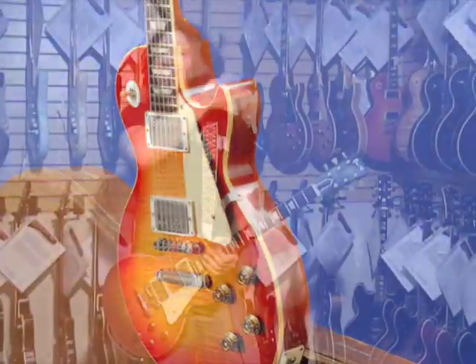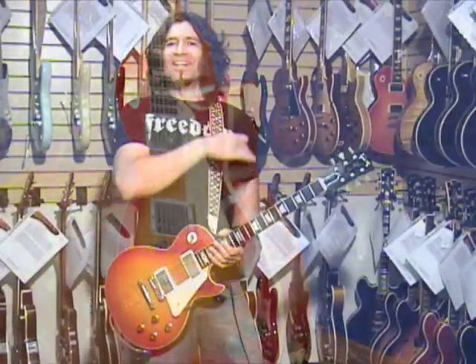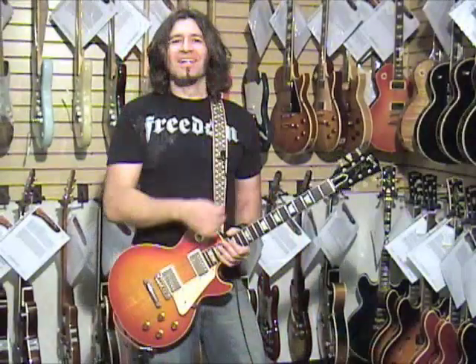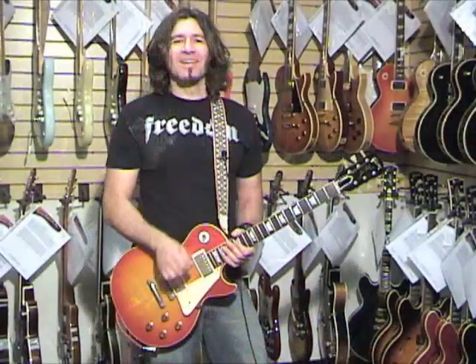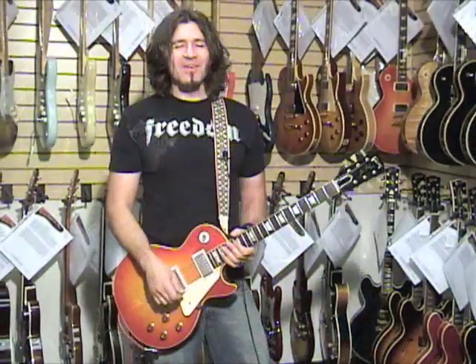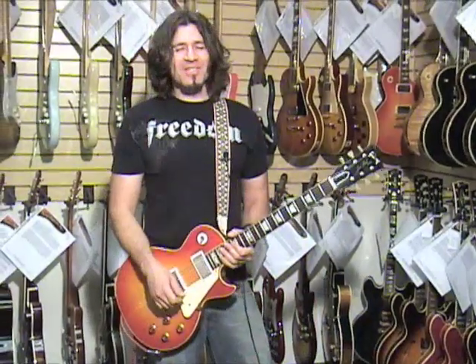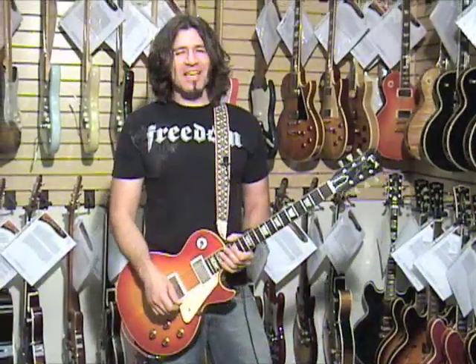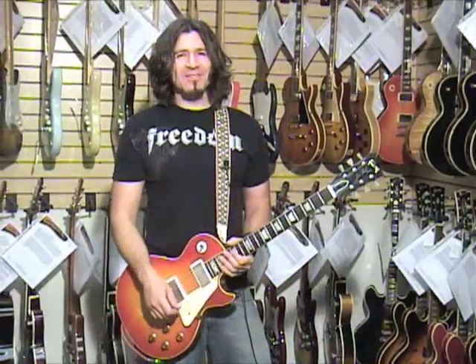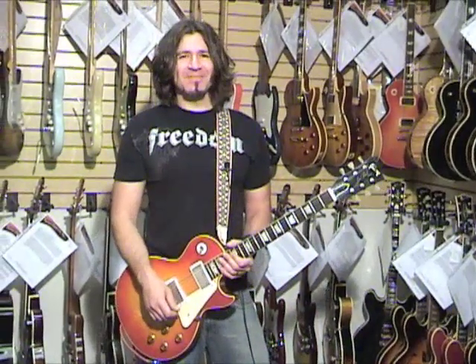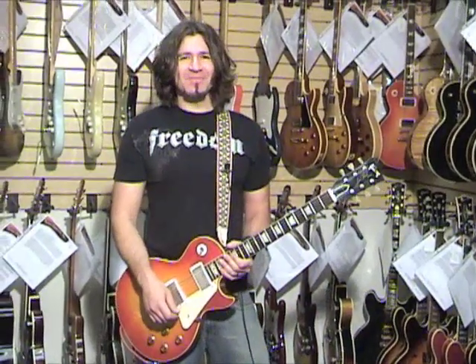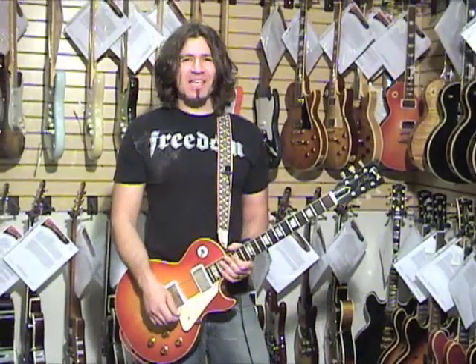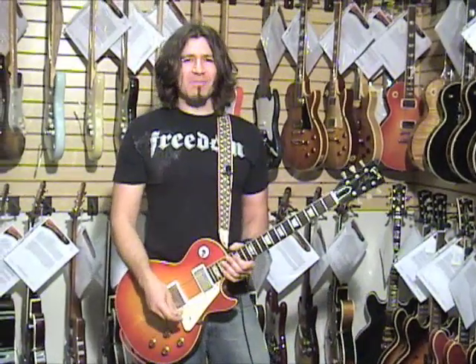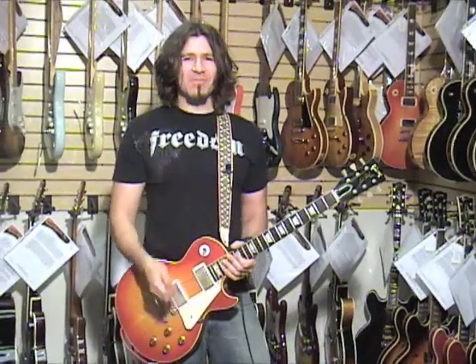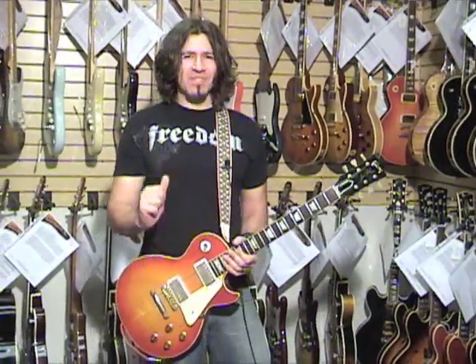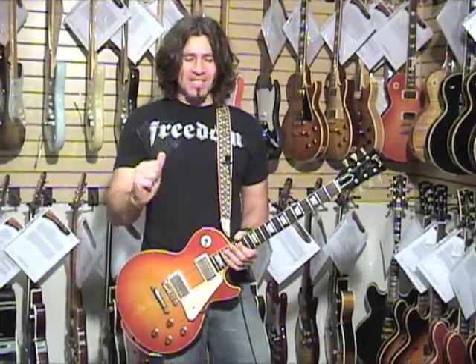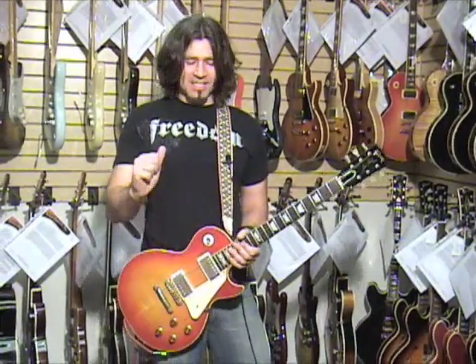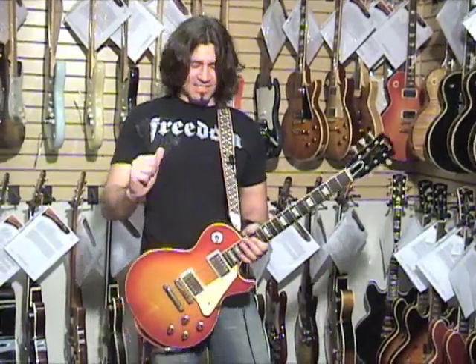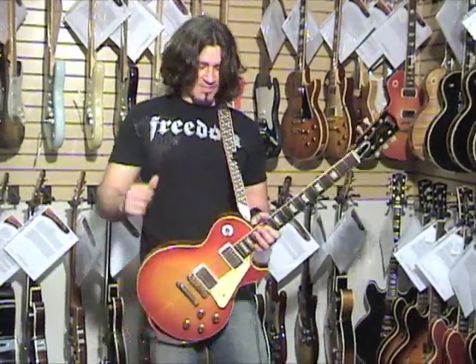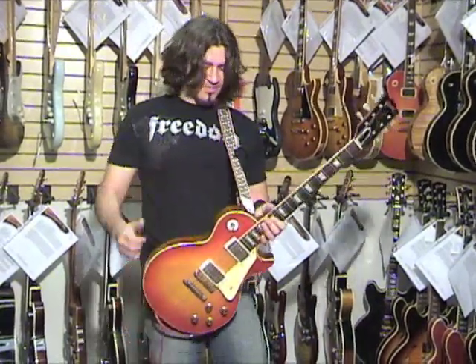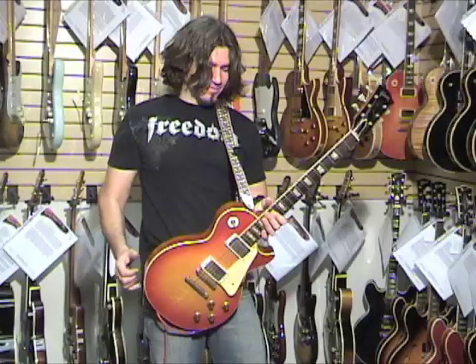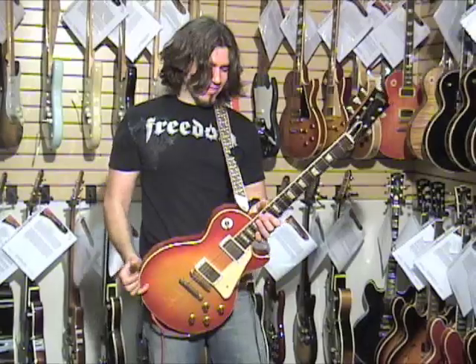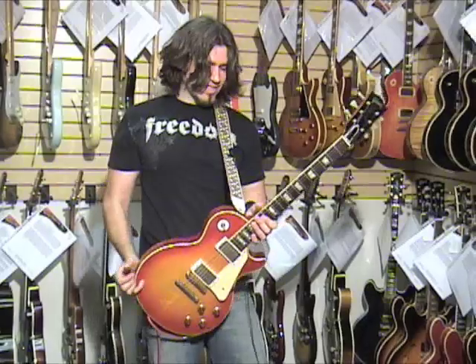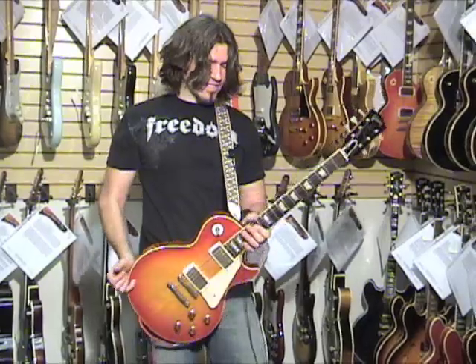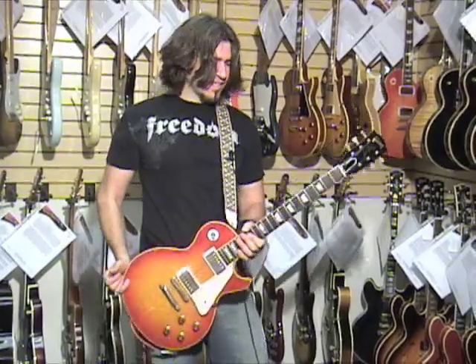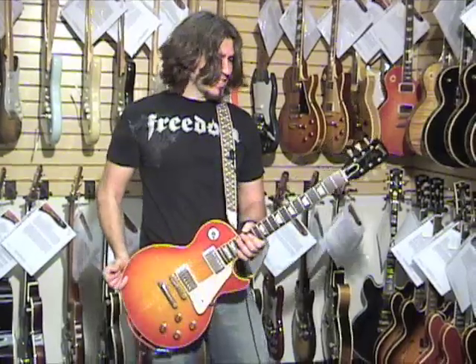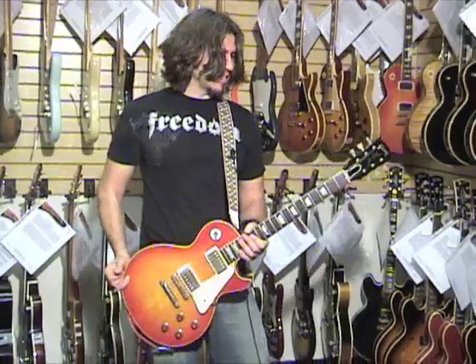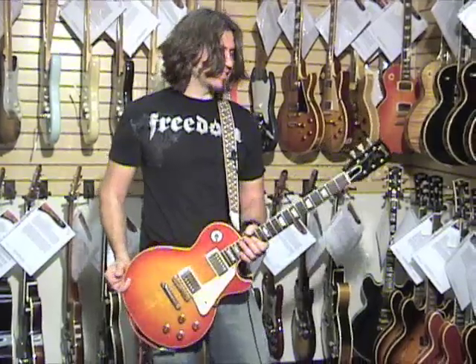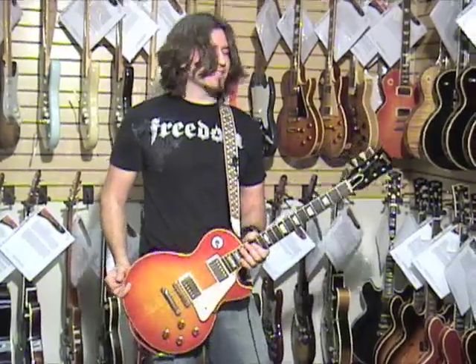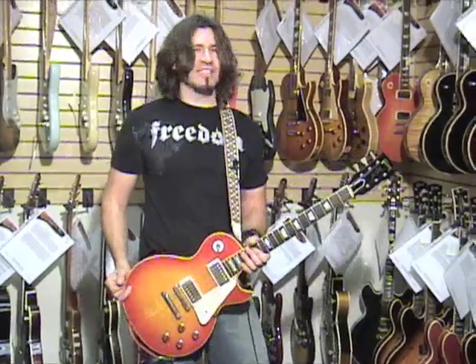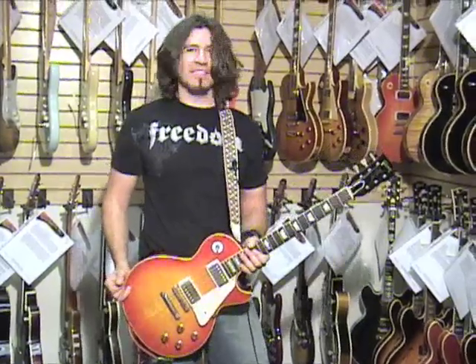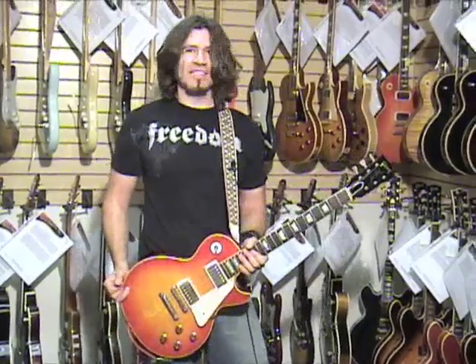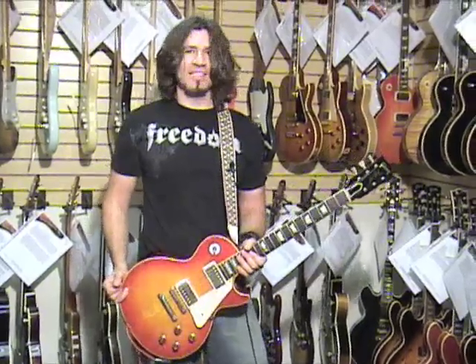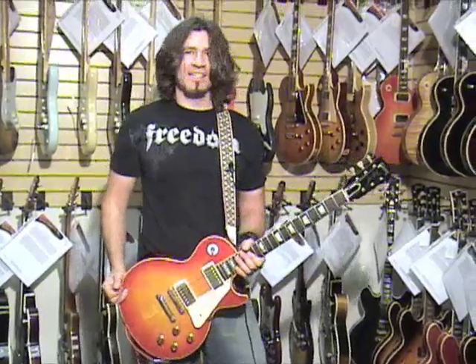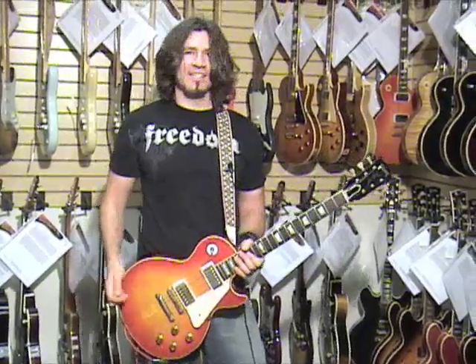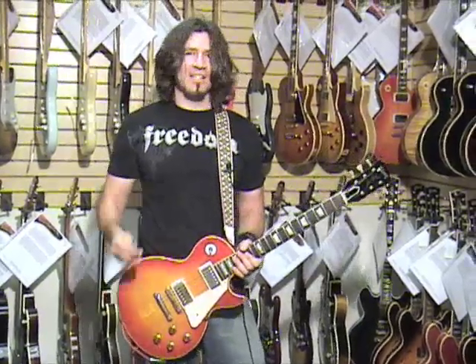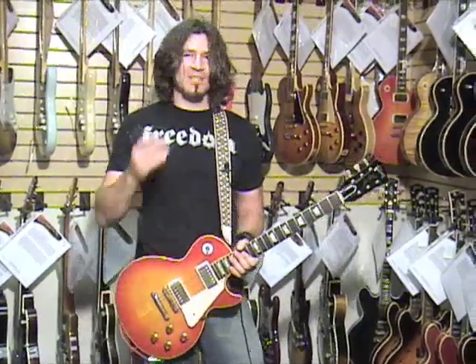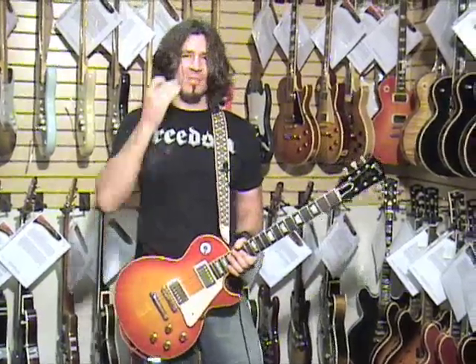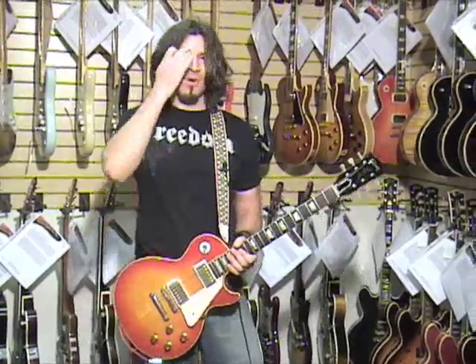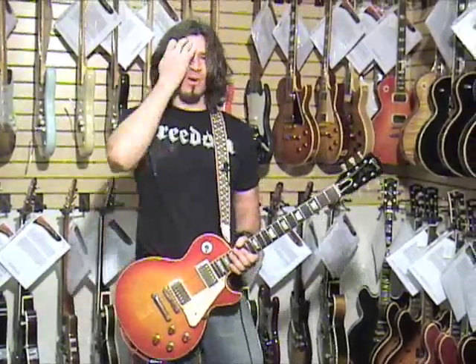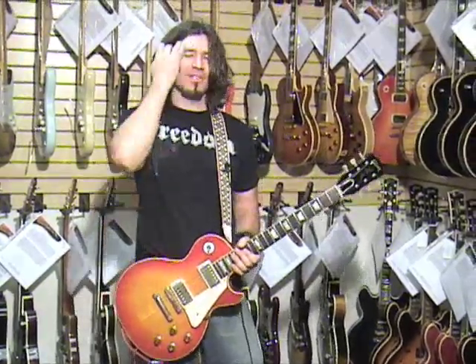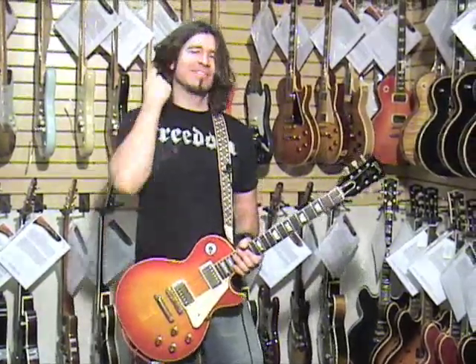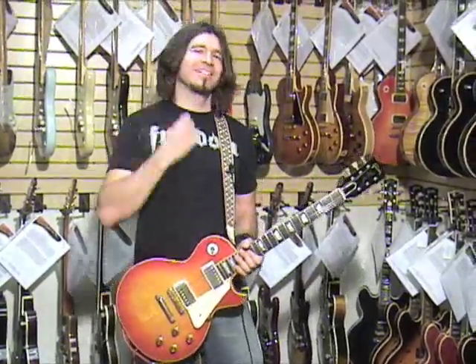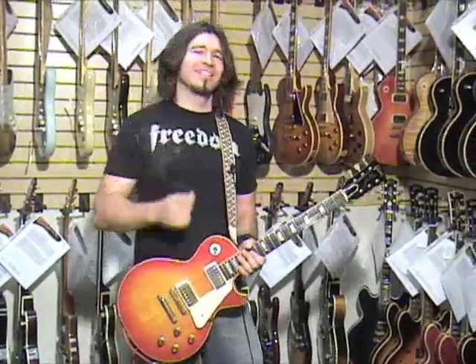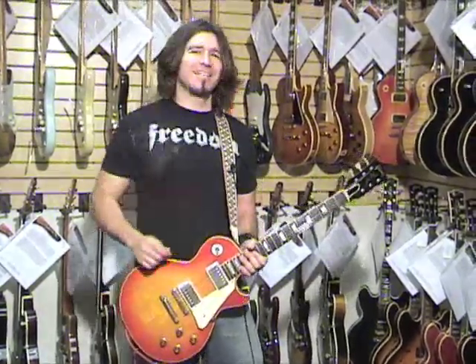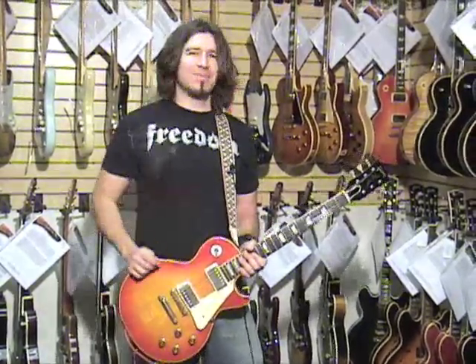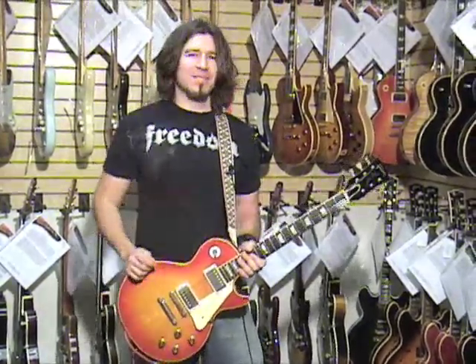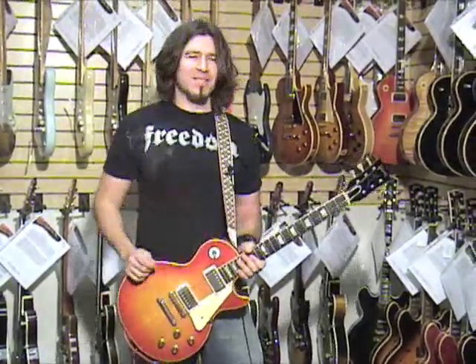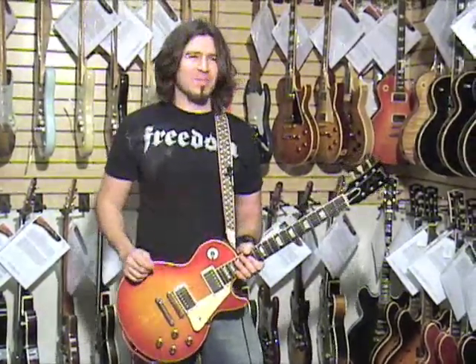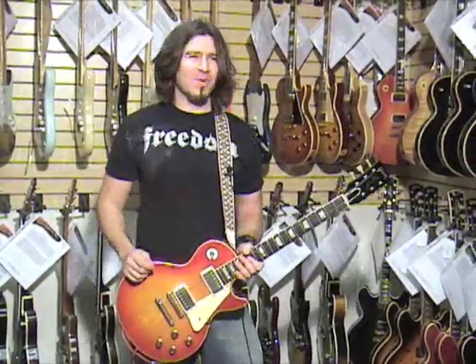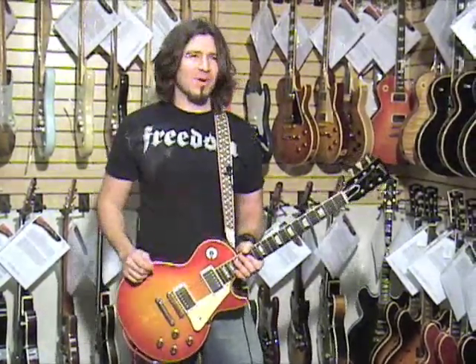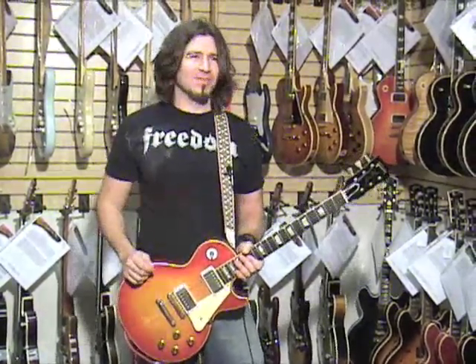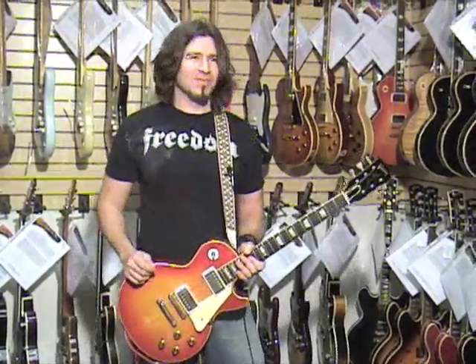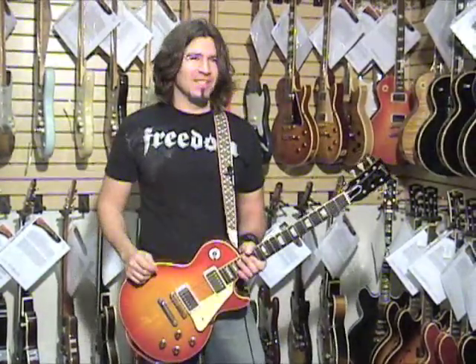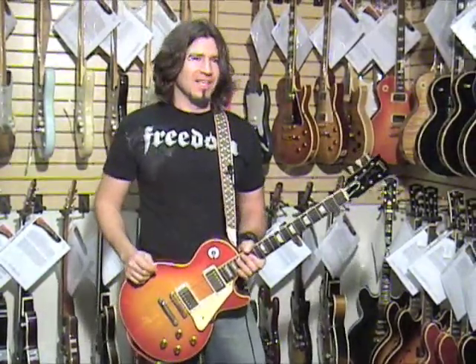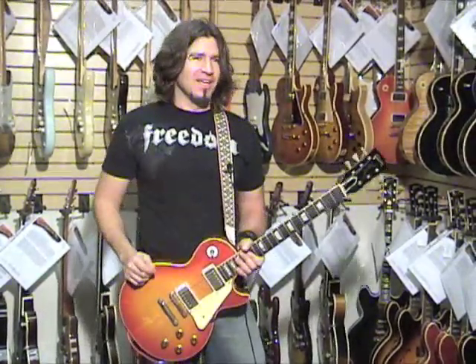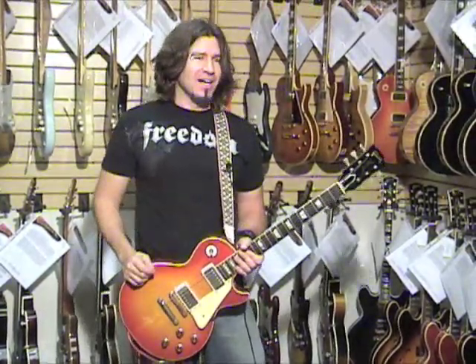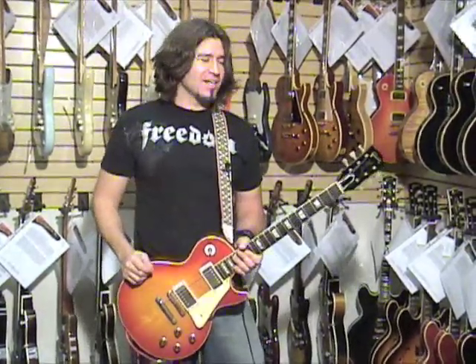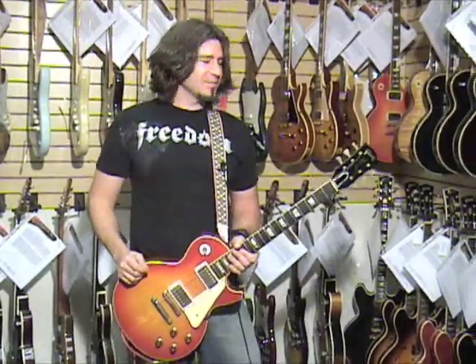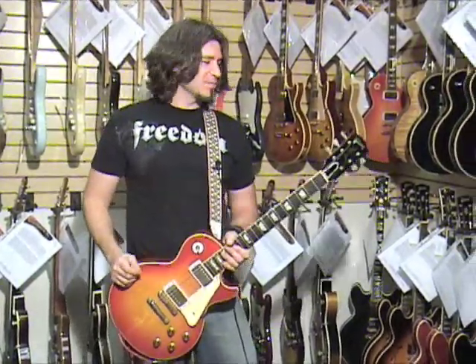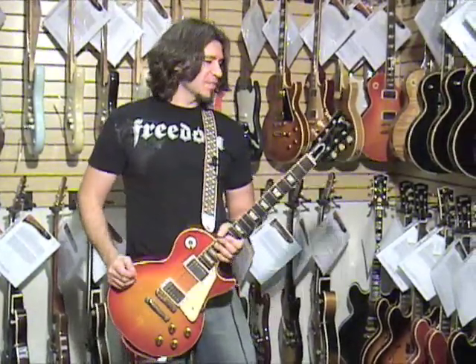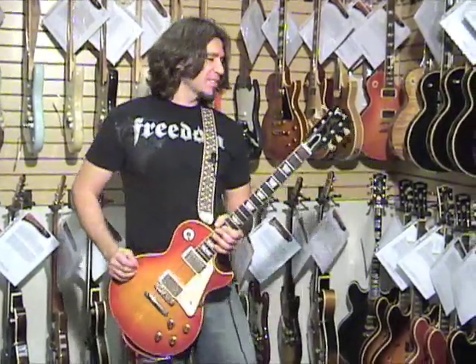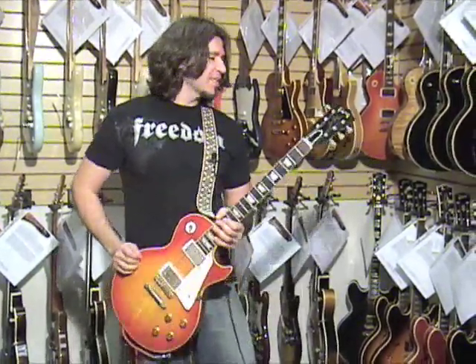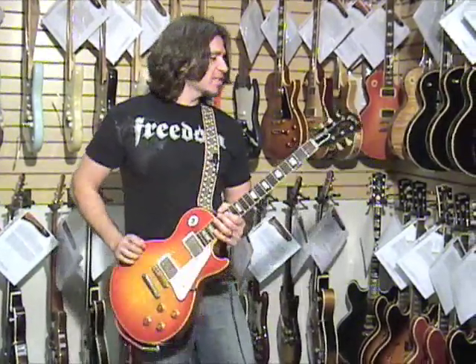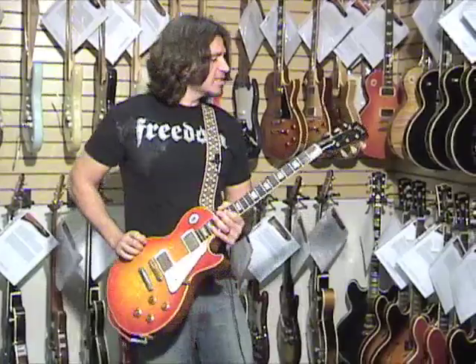Hey man, what's happening? I'm Phil X. This is a 1960 Gibson Les Paul Standard.